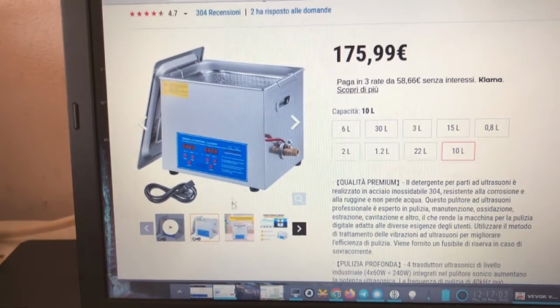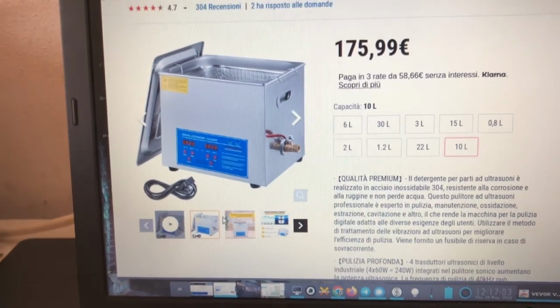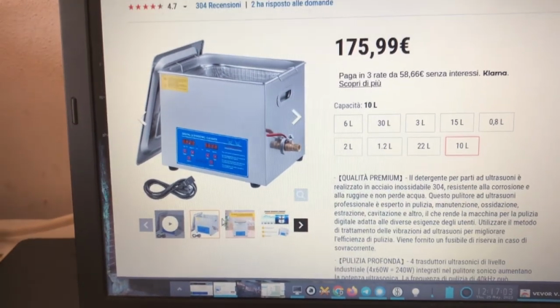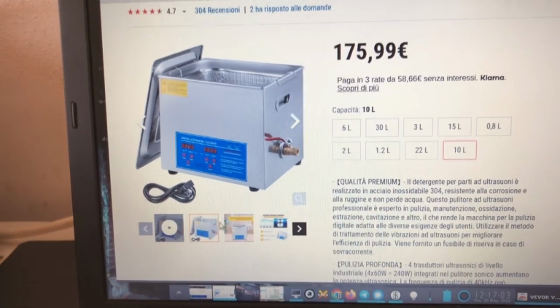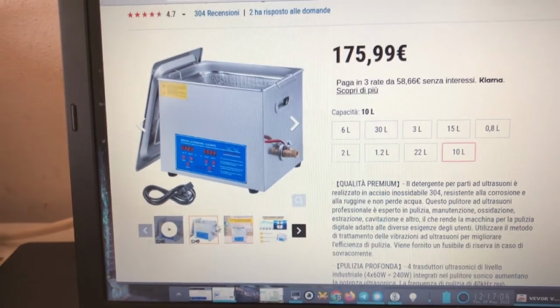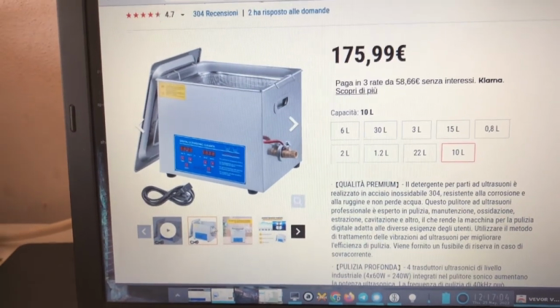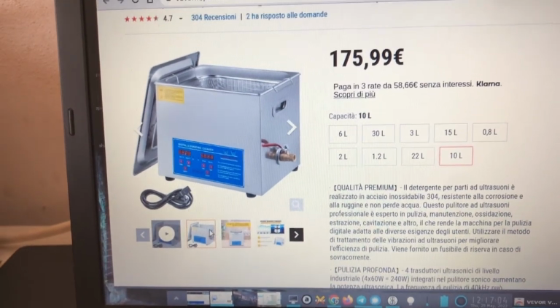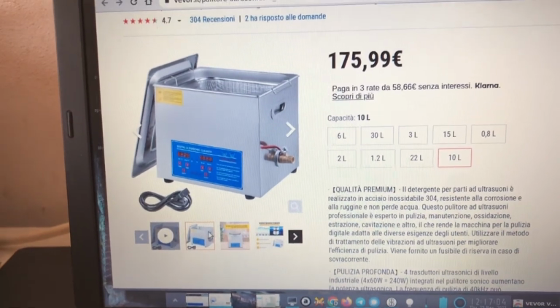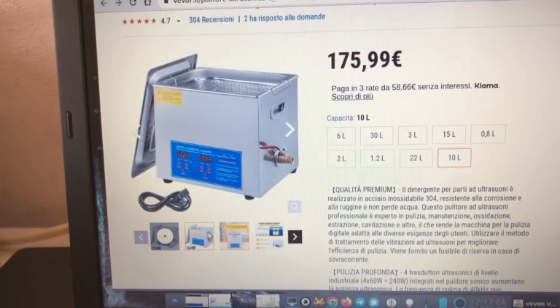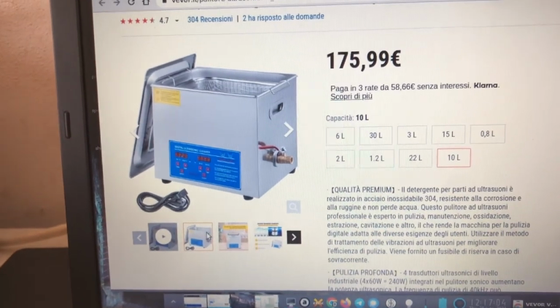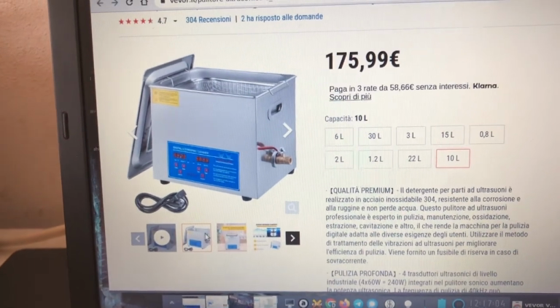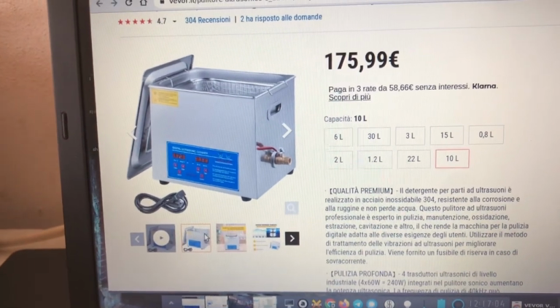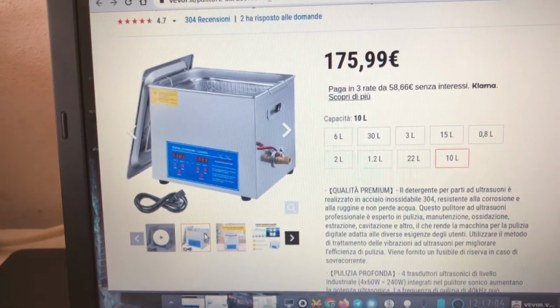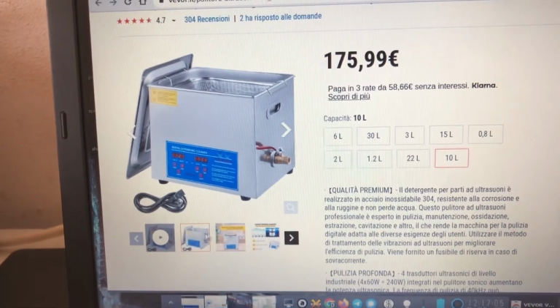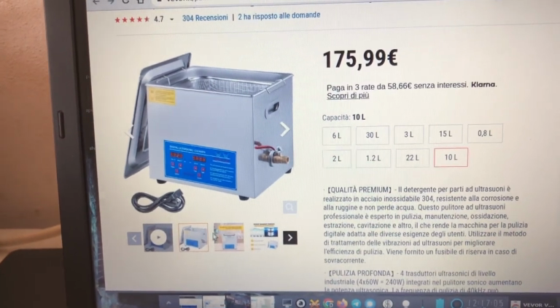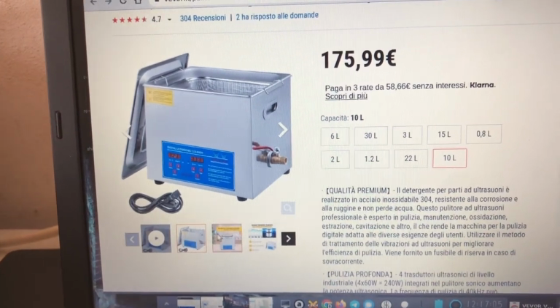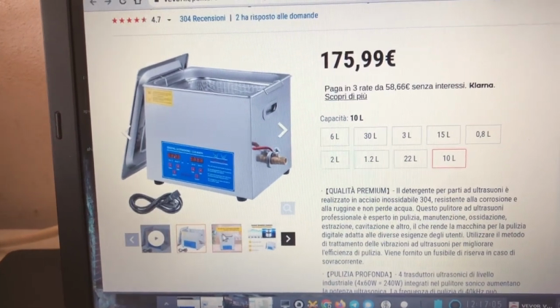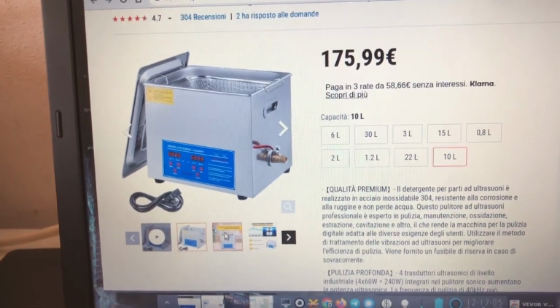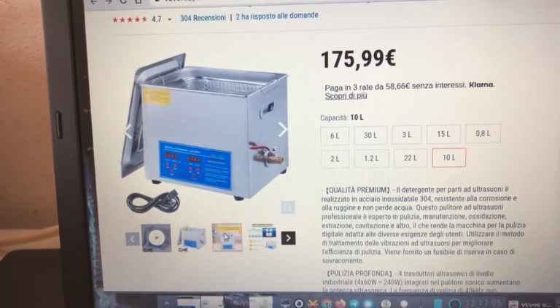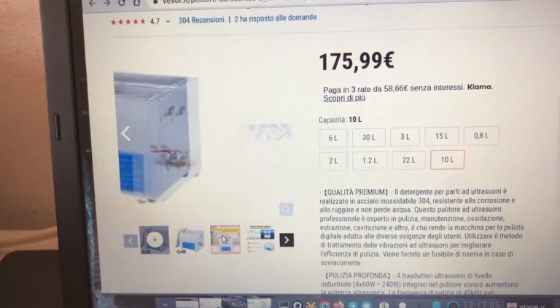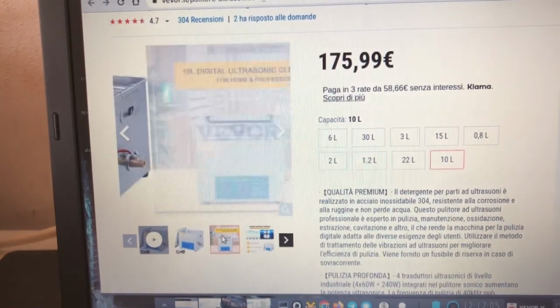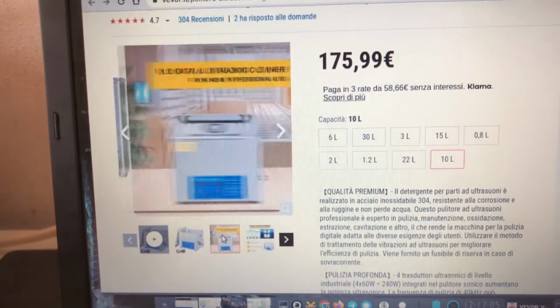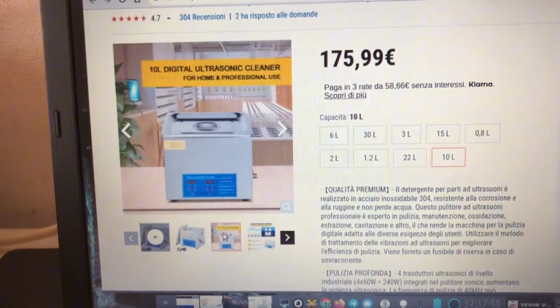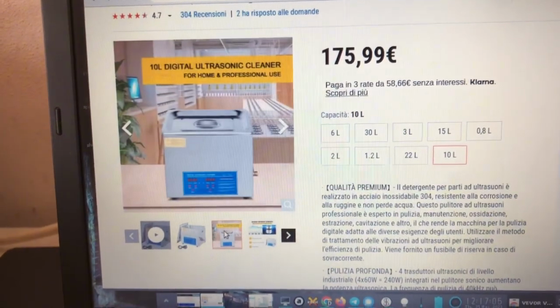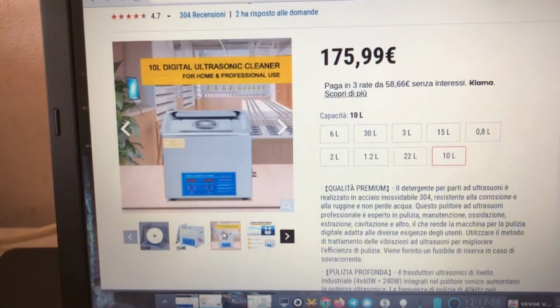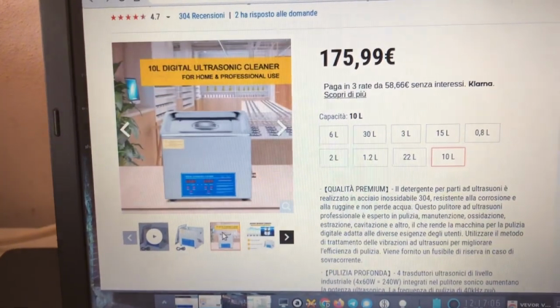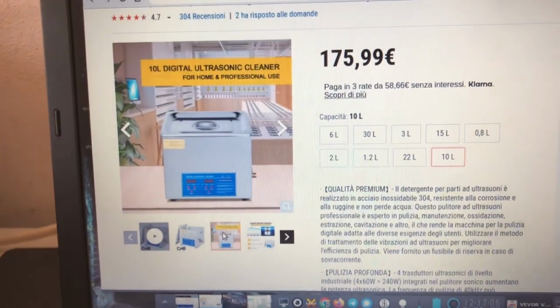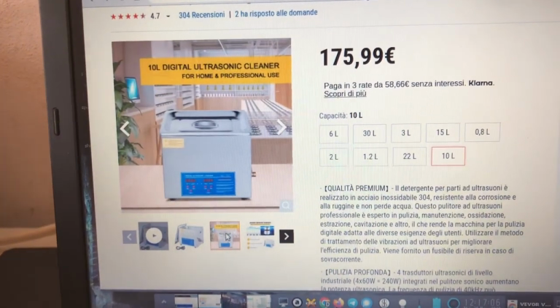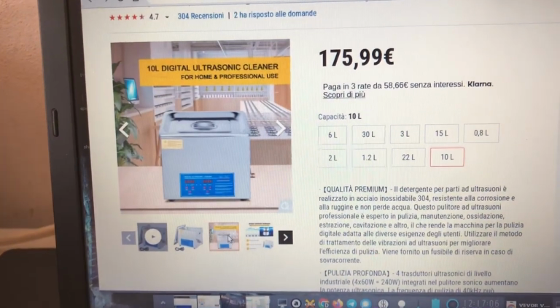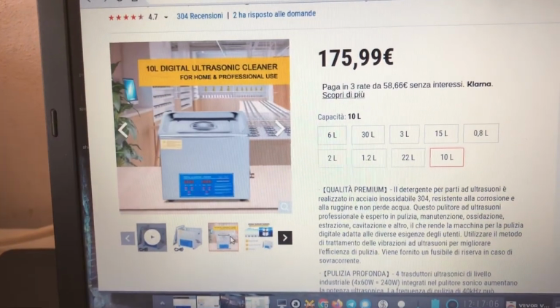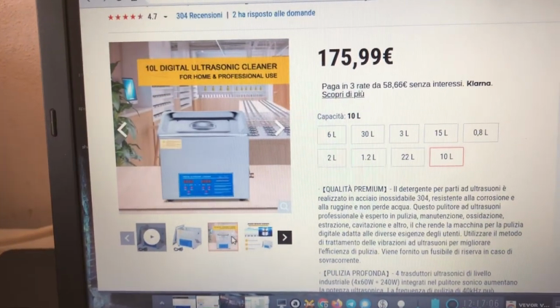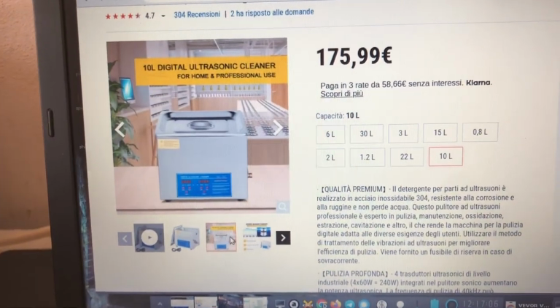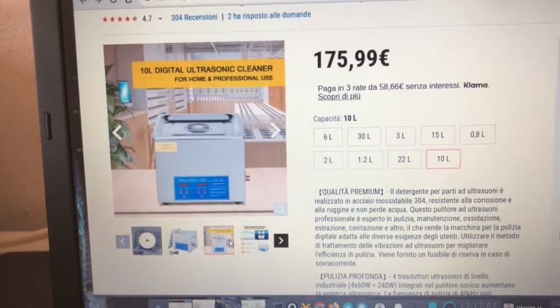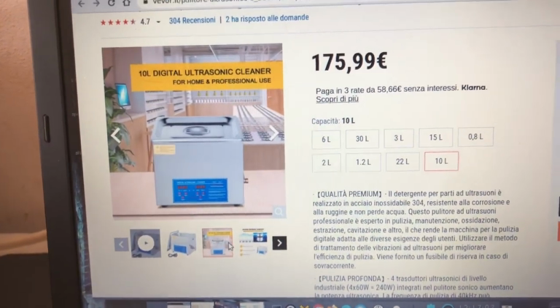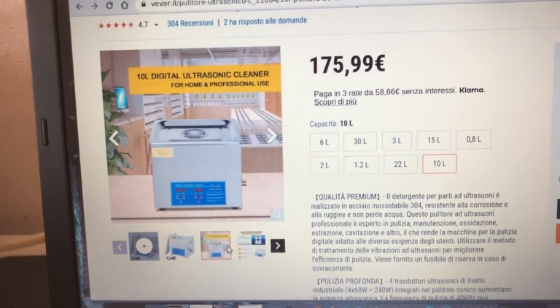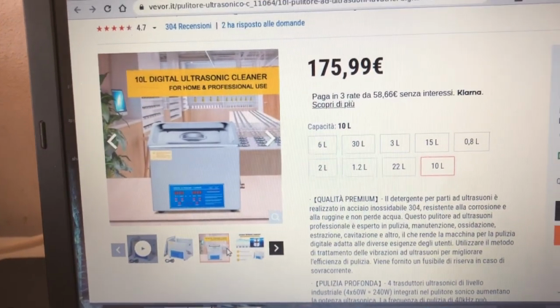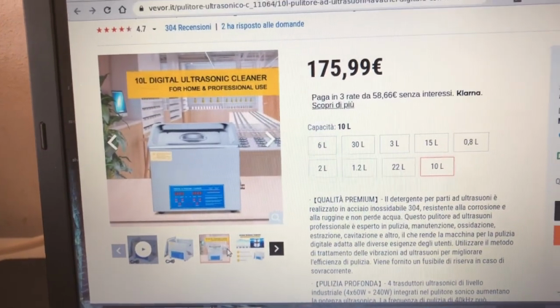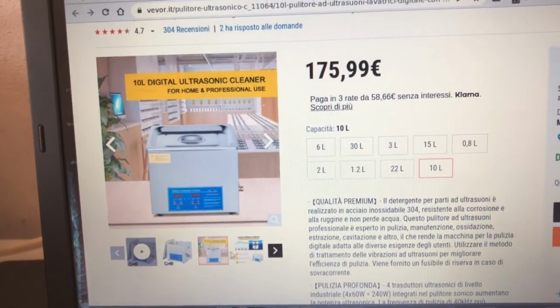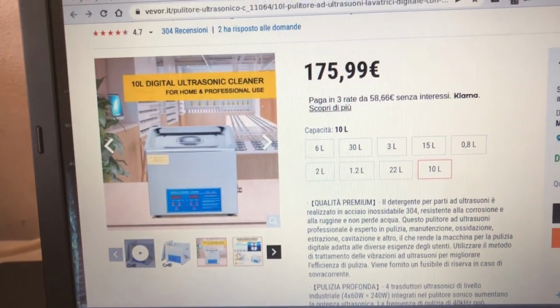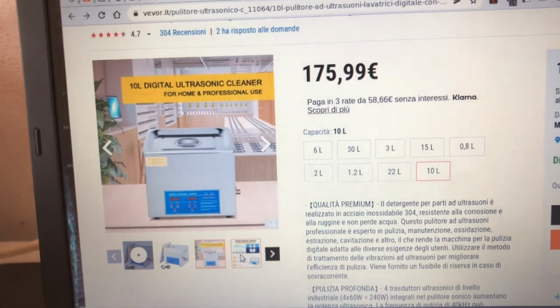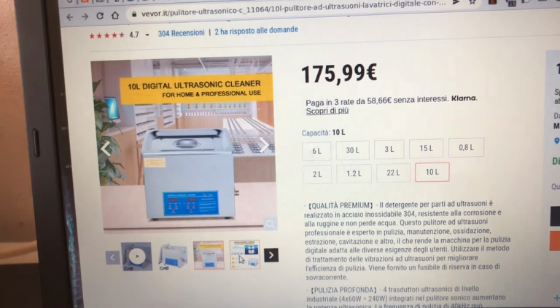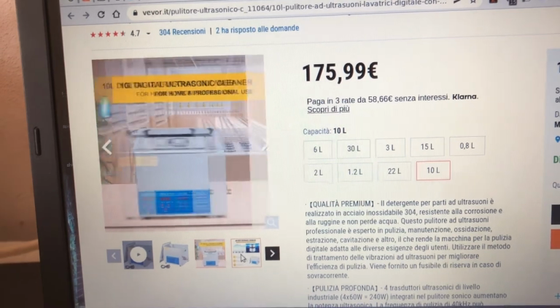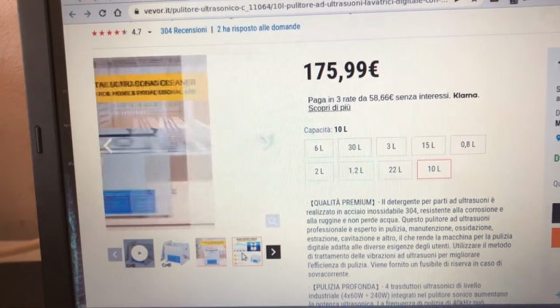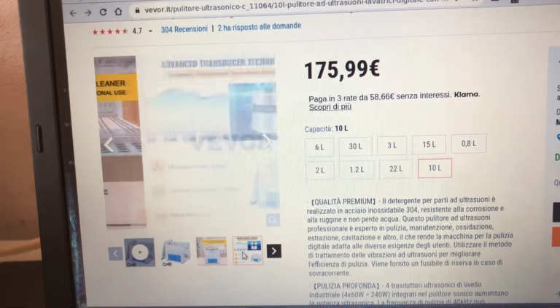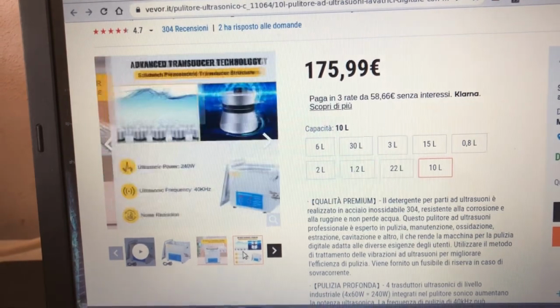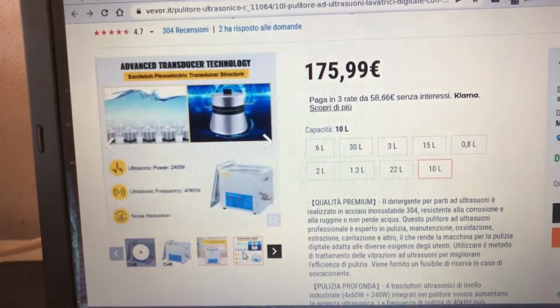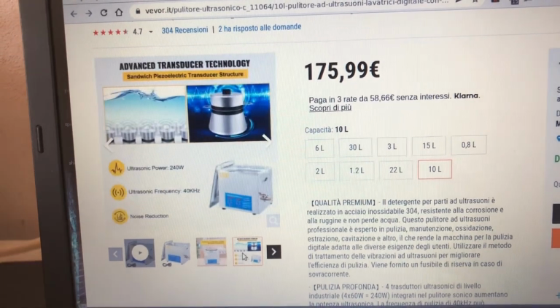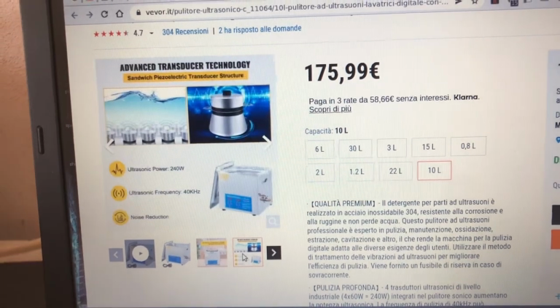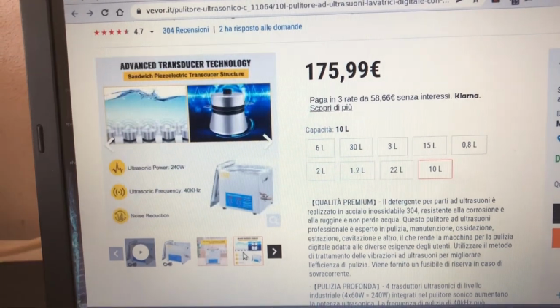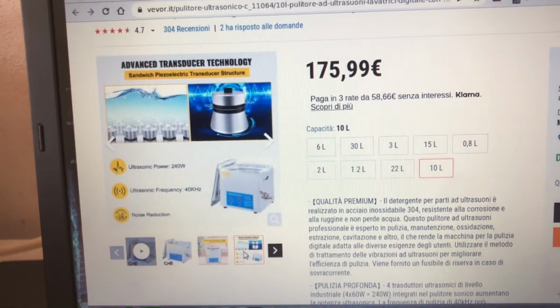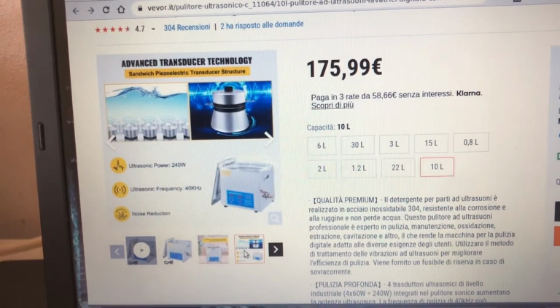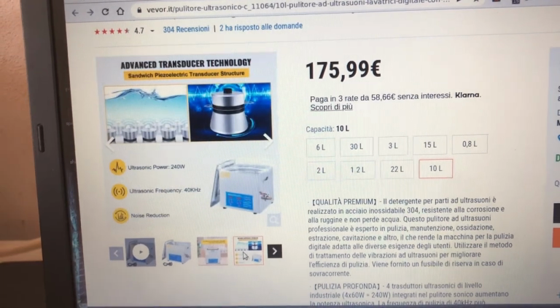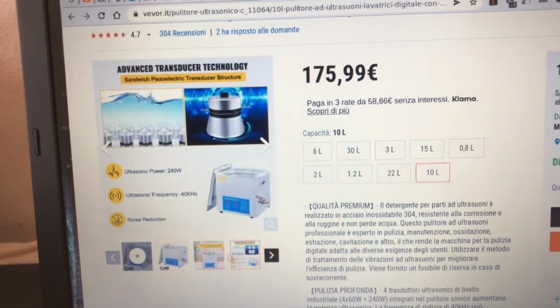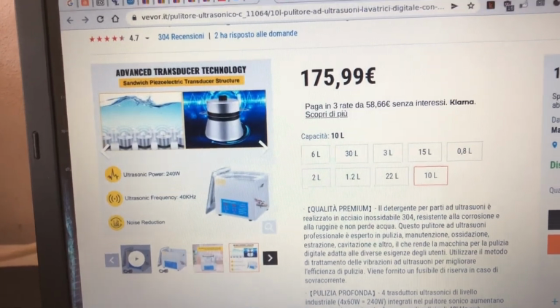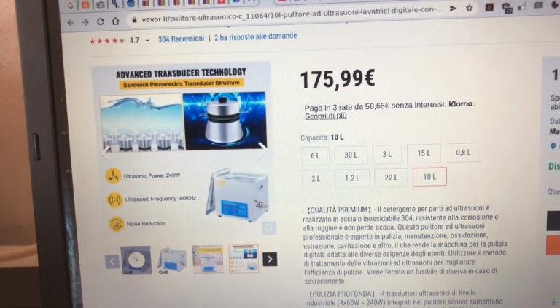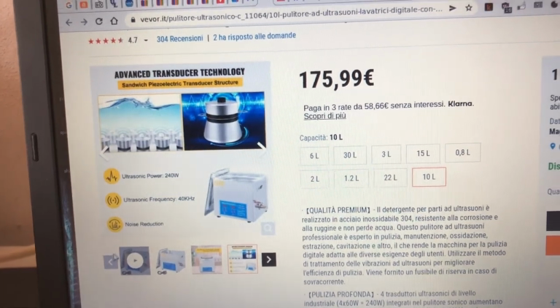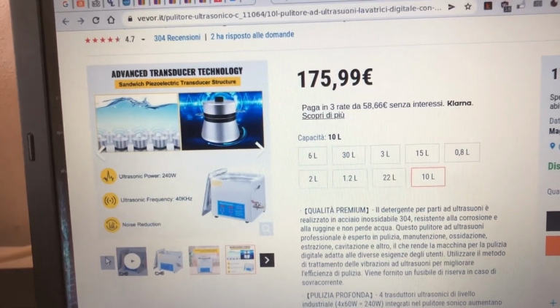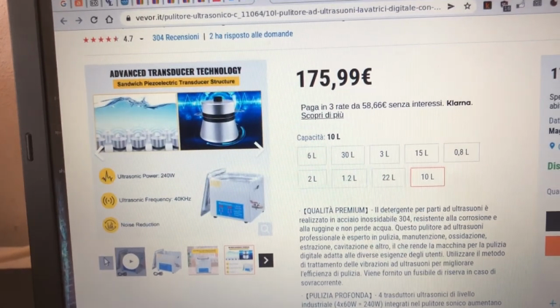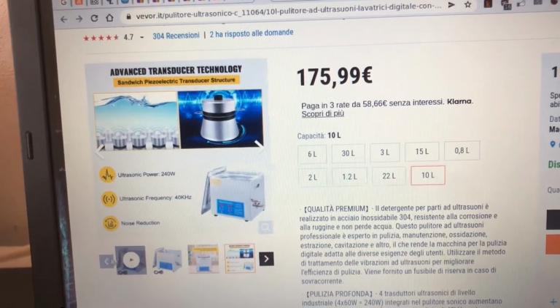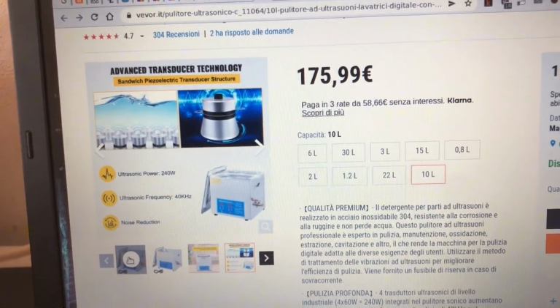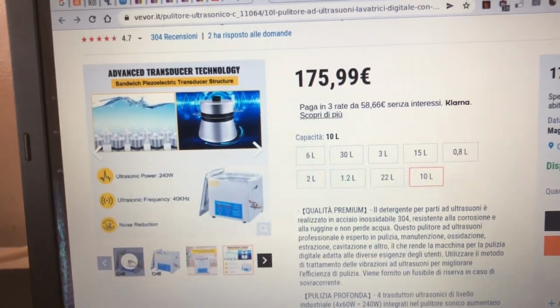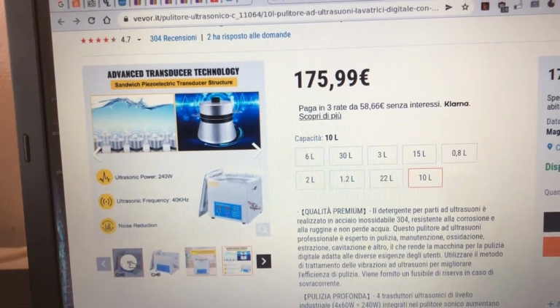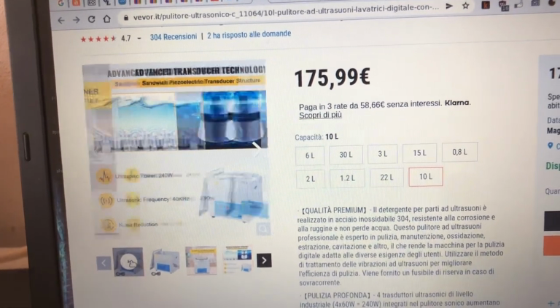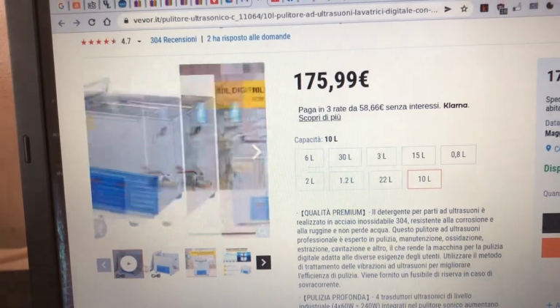Si sta cominciando a pulire. Allora sapete che vi dico, io alzo un po' la temperatura e lo faccio continuare. Si sta rivelando veramente ottimo. Quello che ho io è da 10 litri. Che dire, funziona veramente bene.